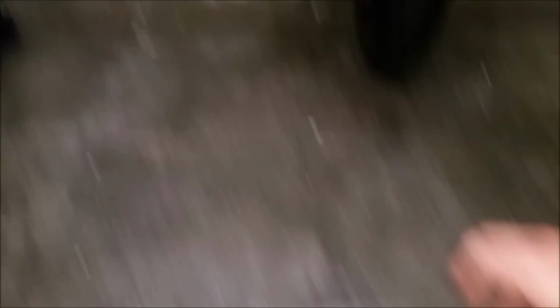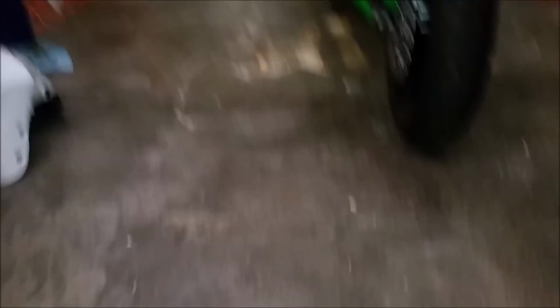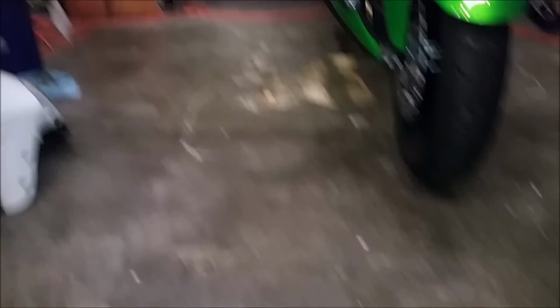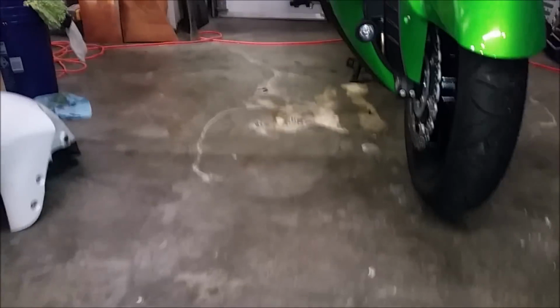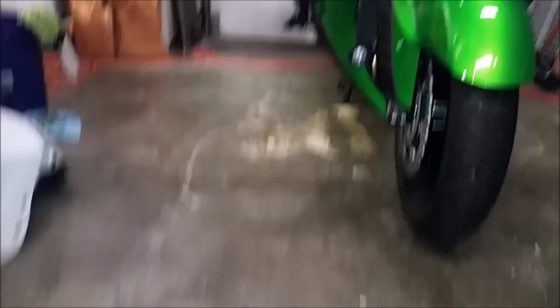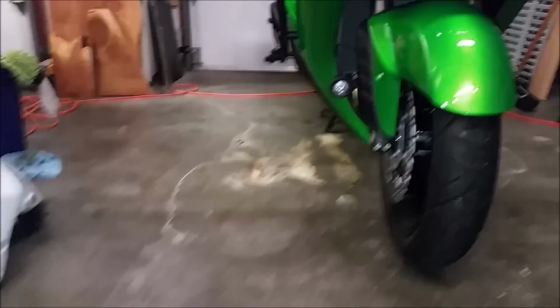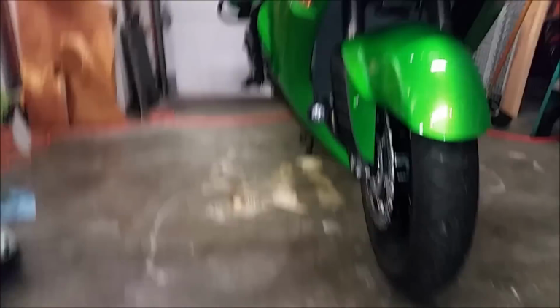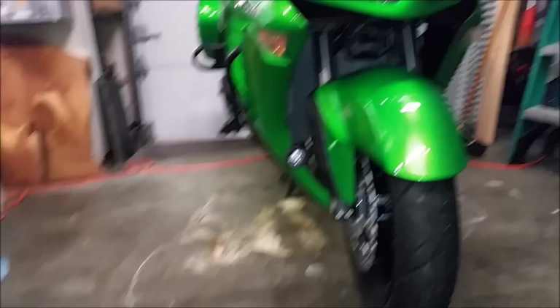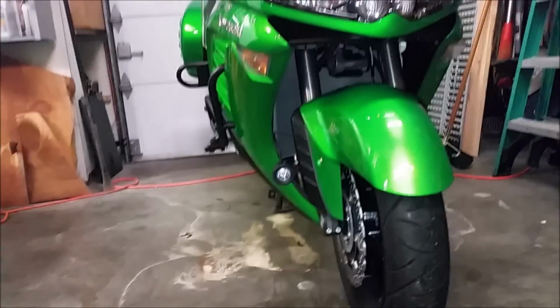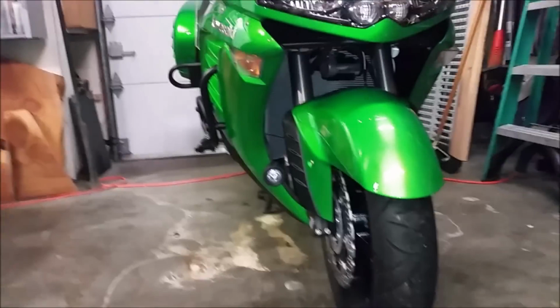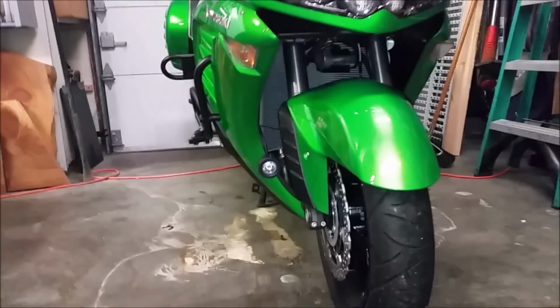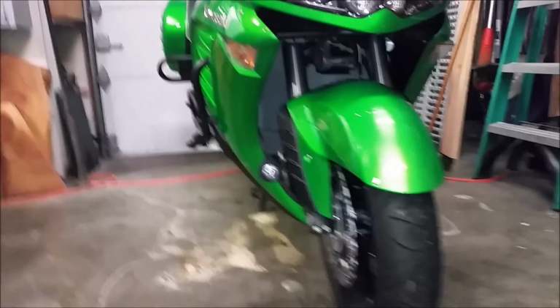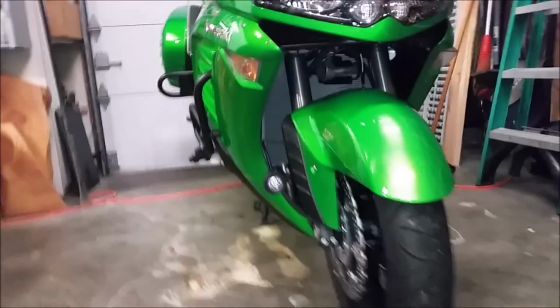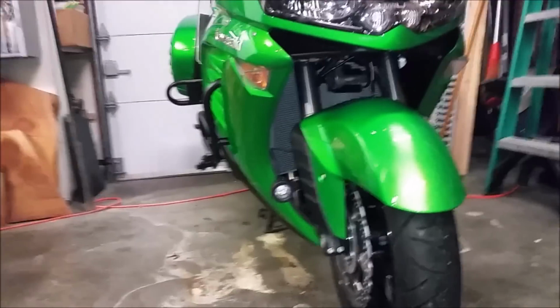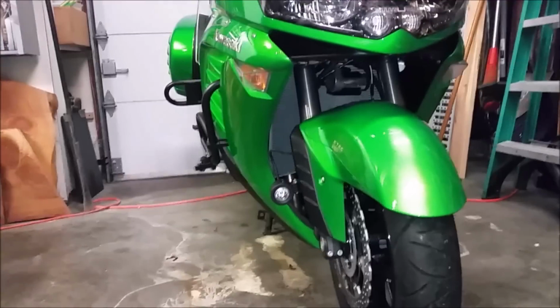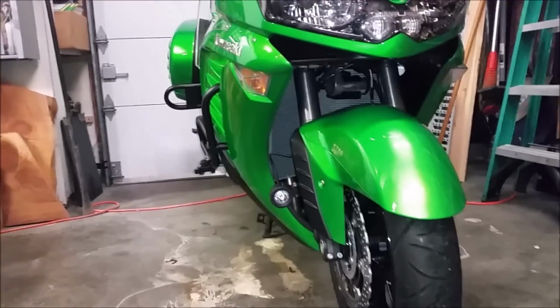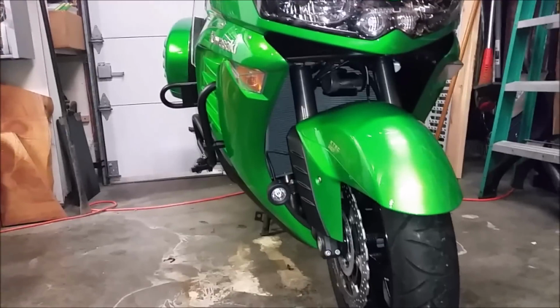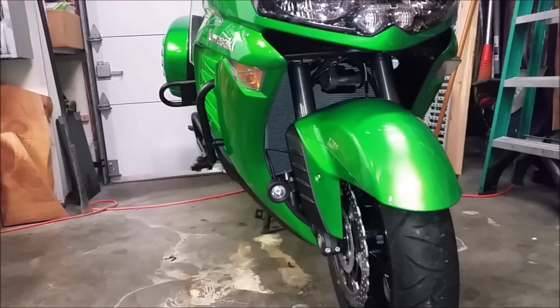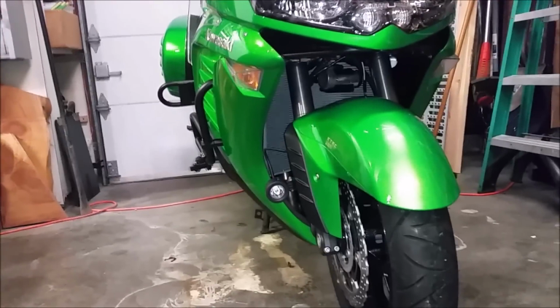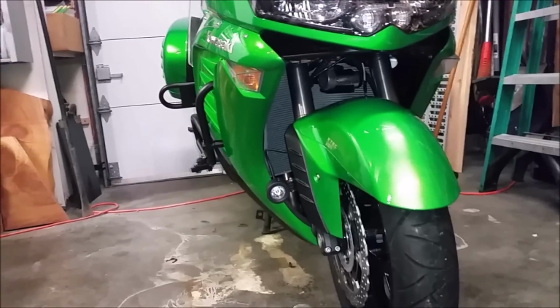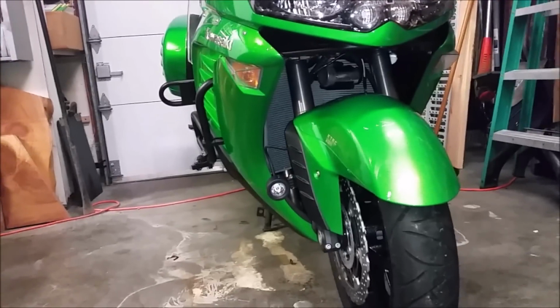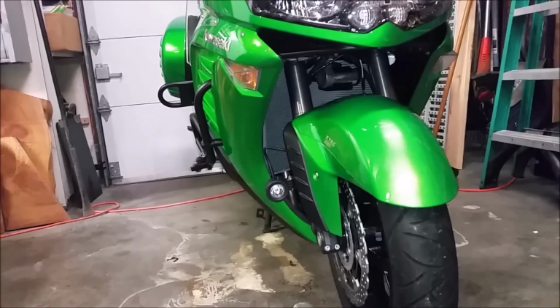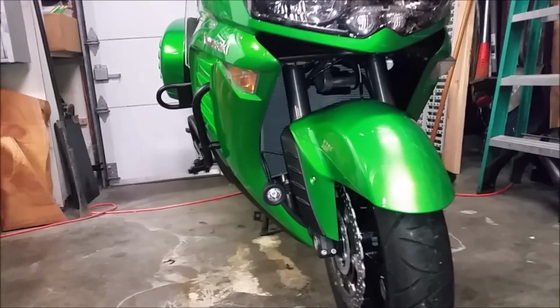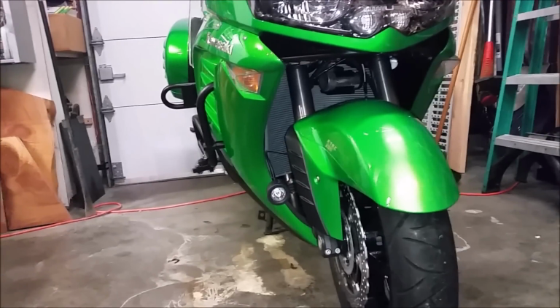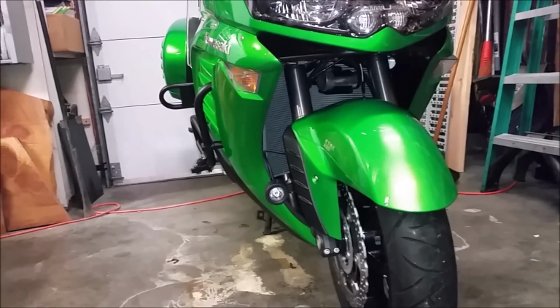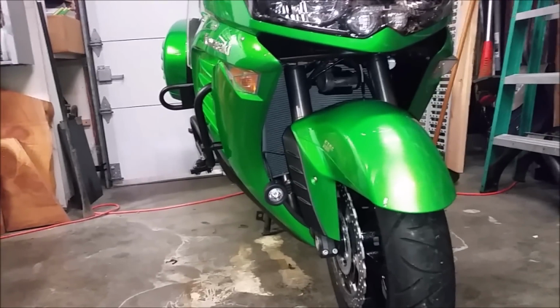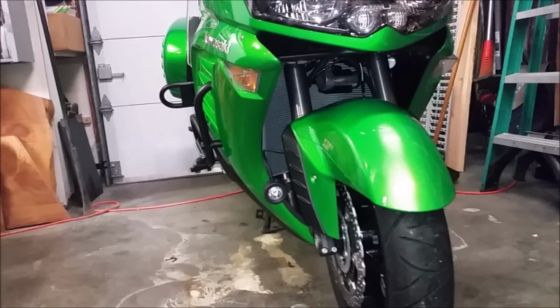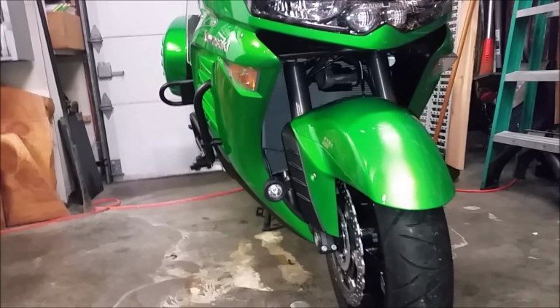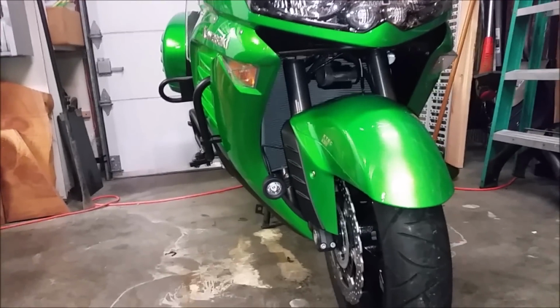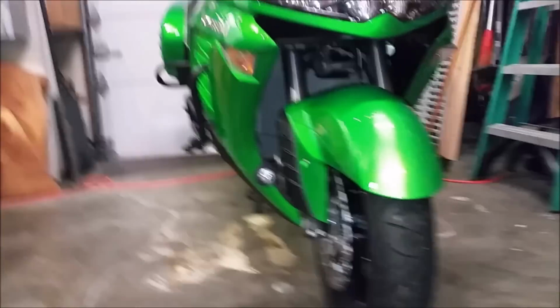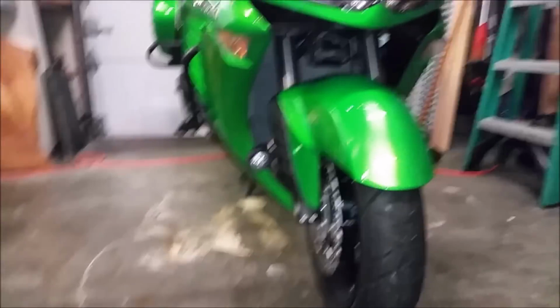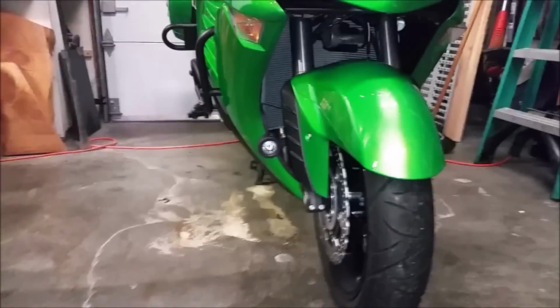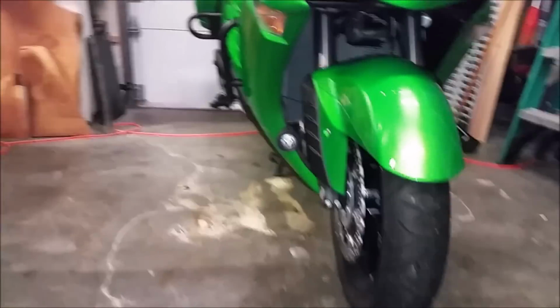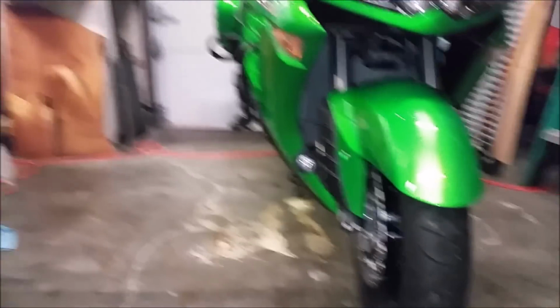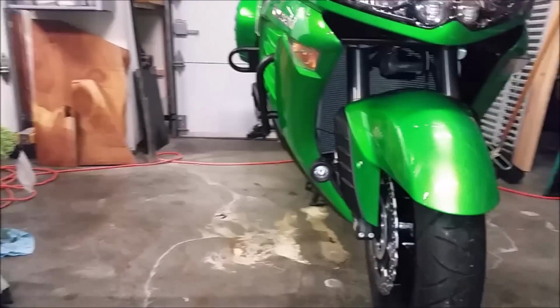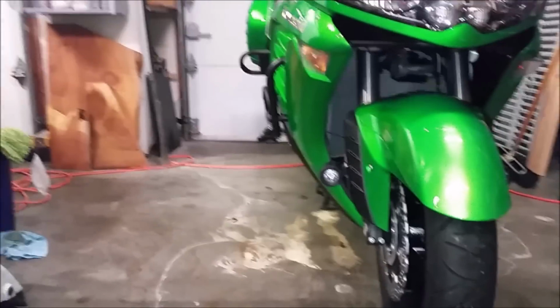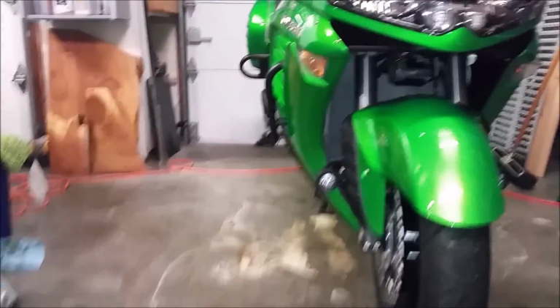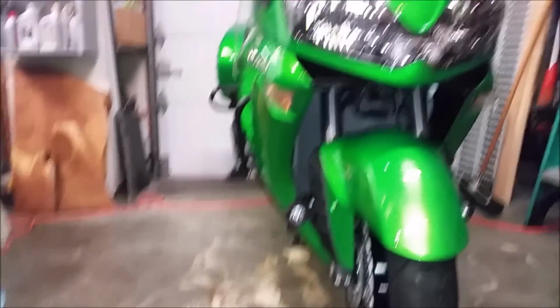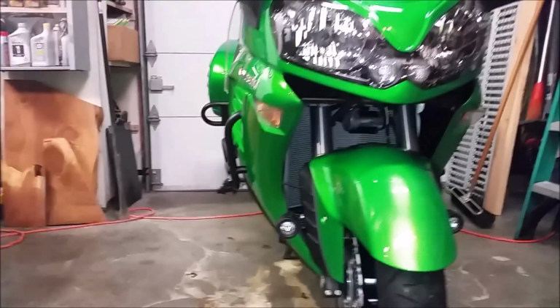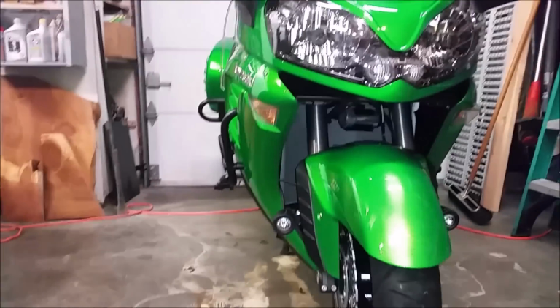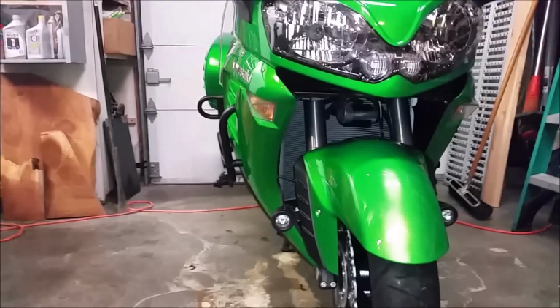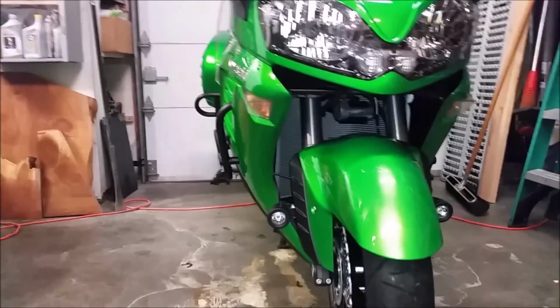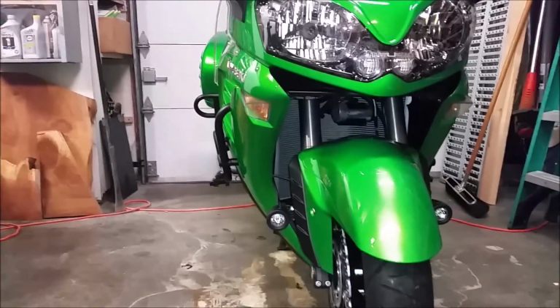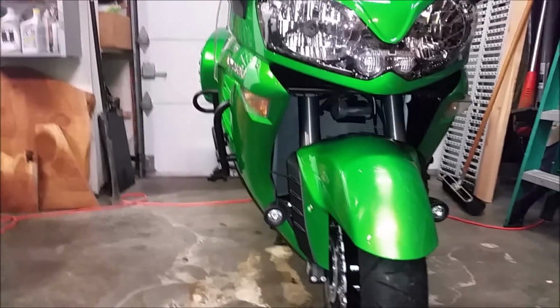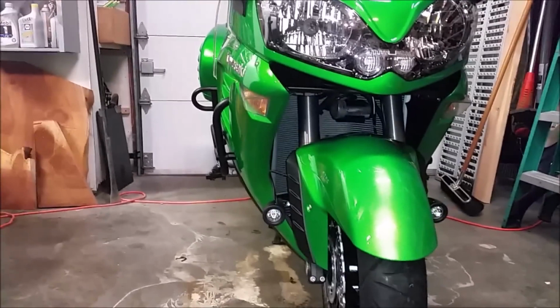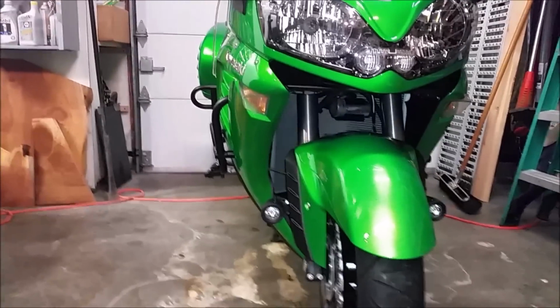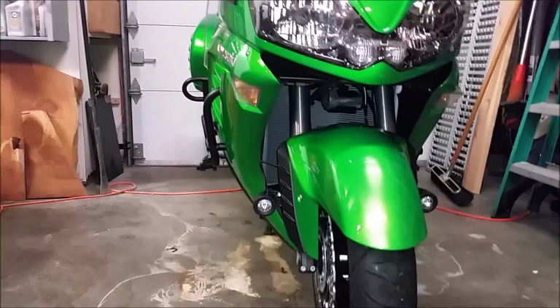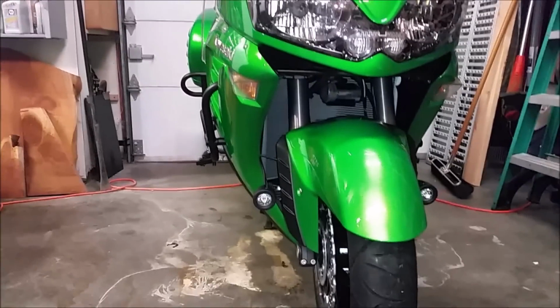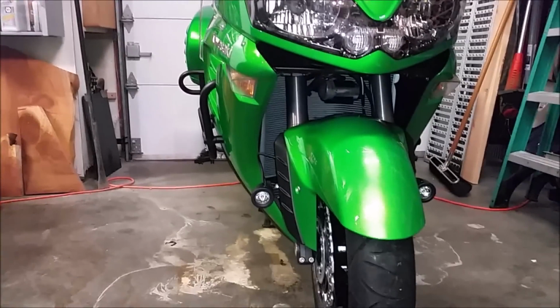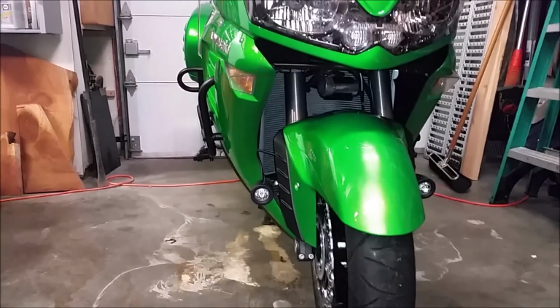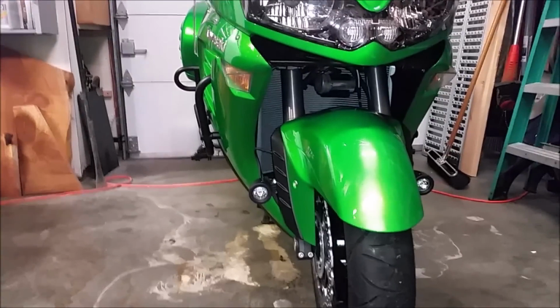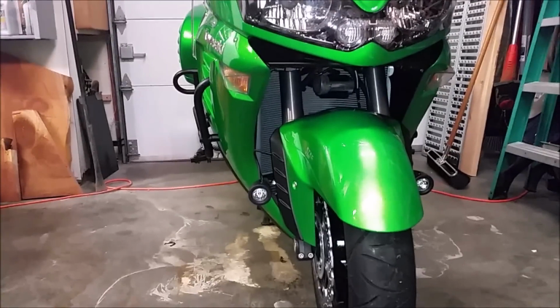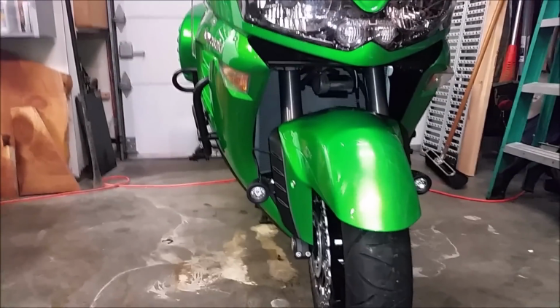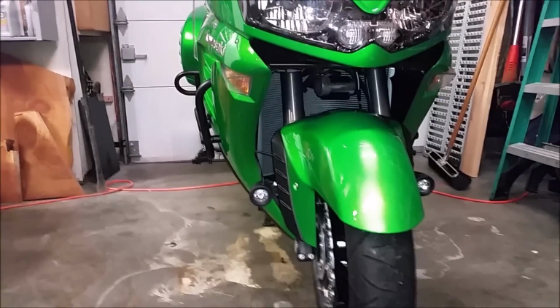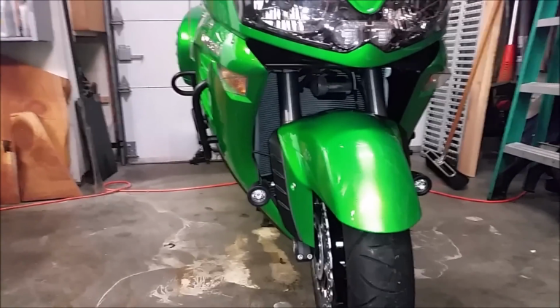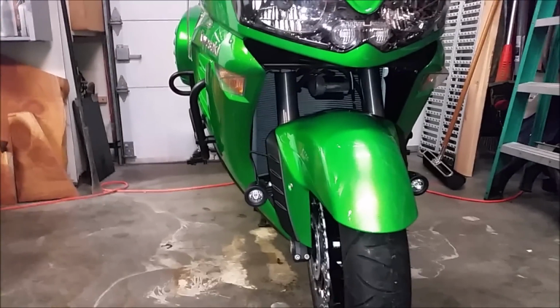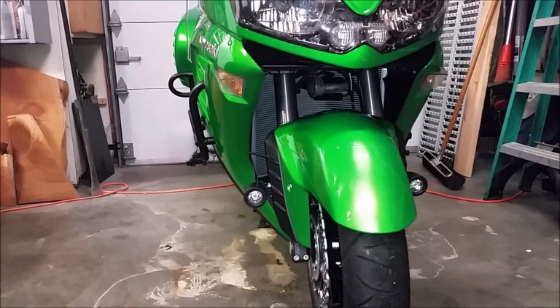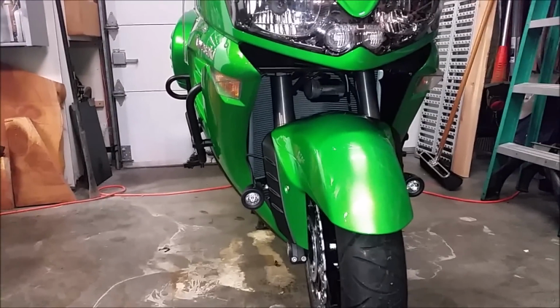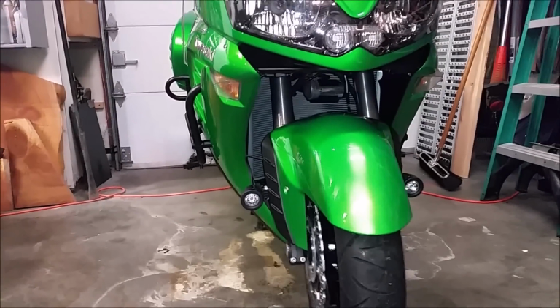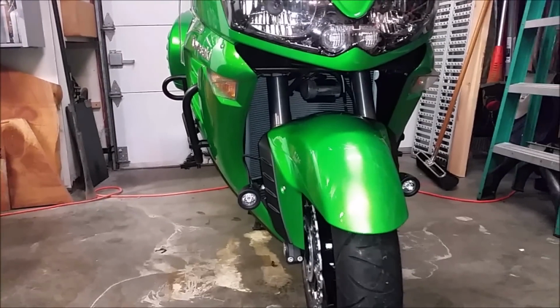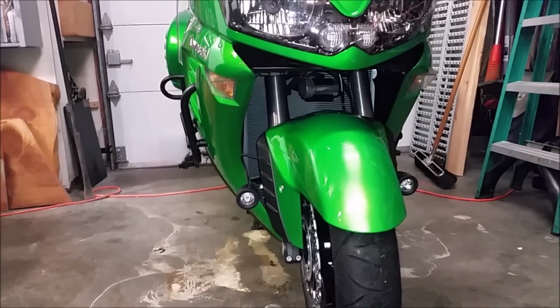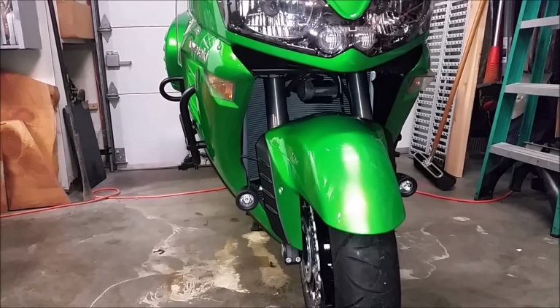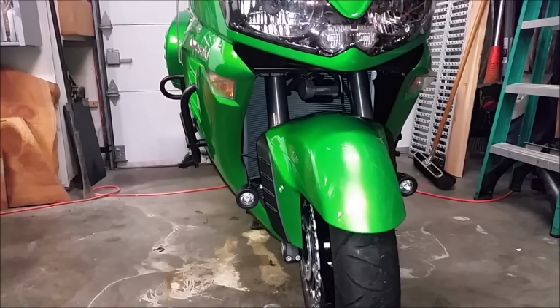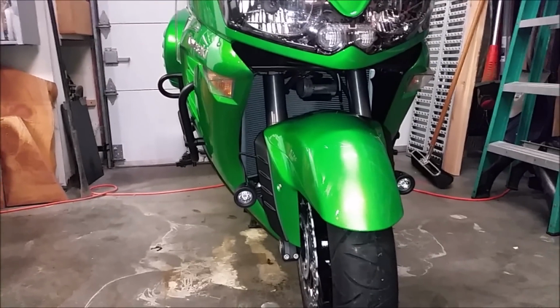I just have to pull off the bodywork, see if I can get to that signal on both sides and get it installed.